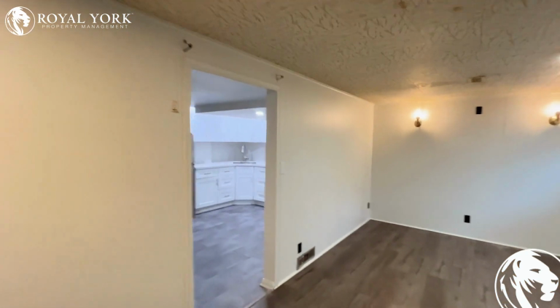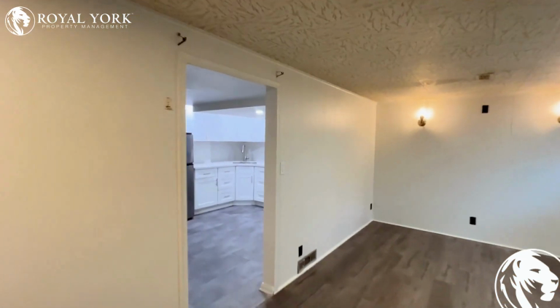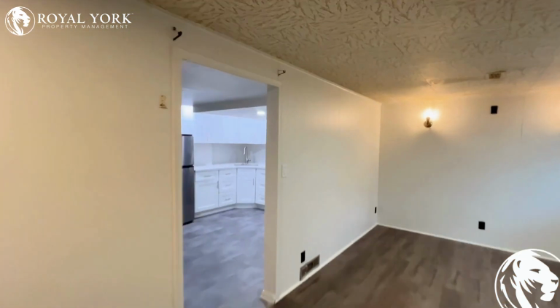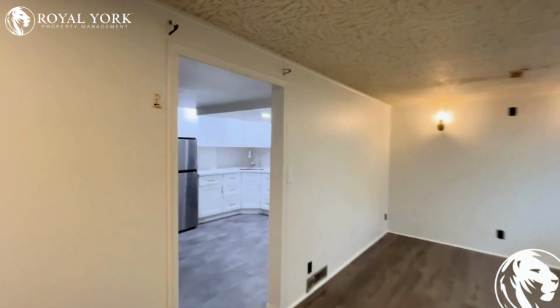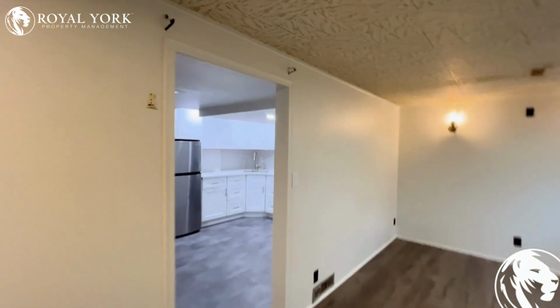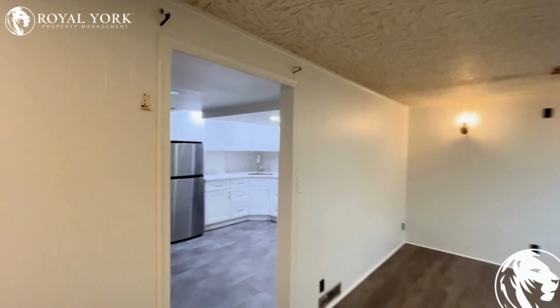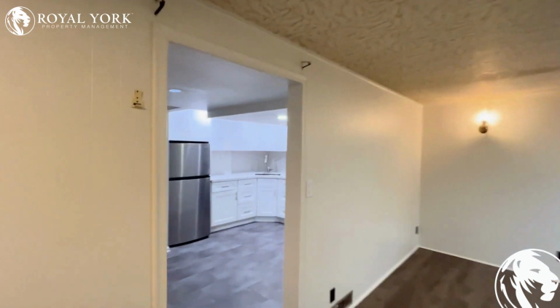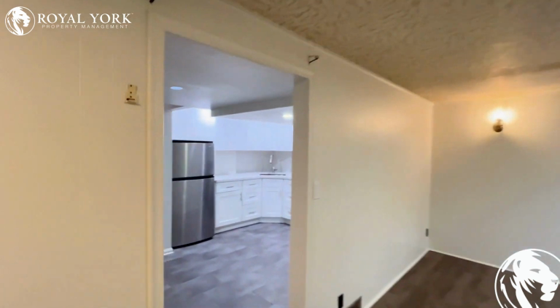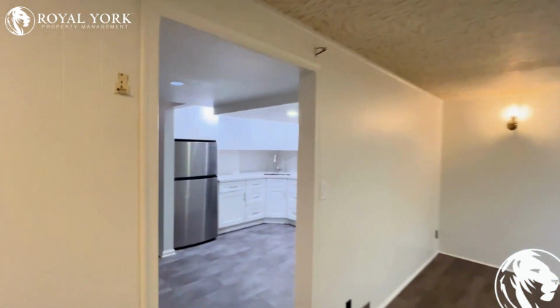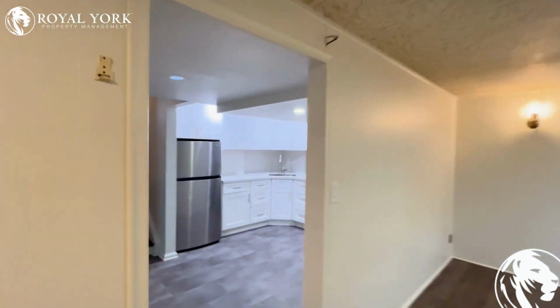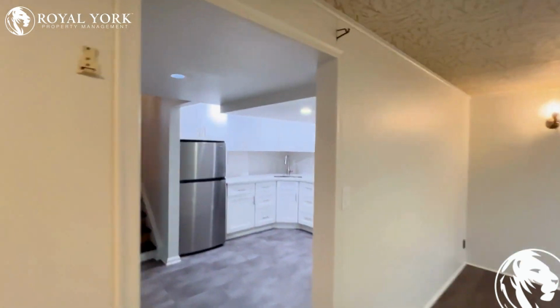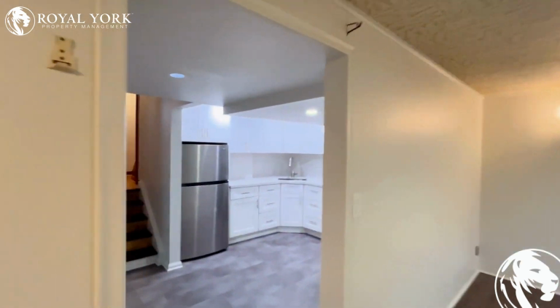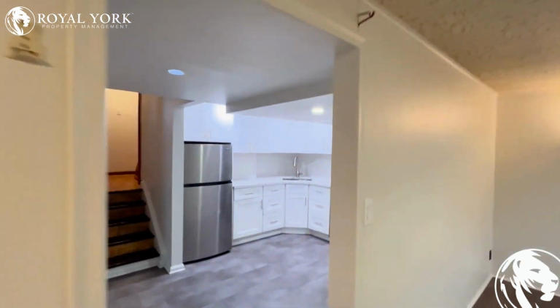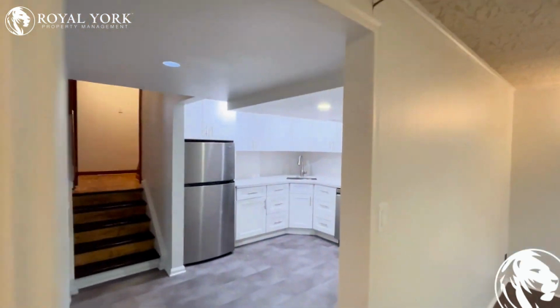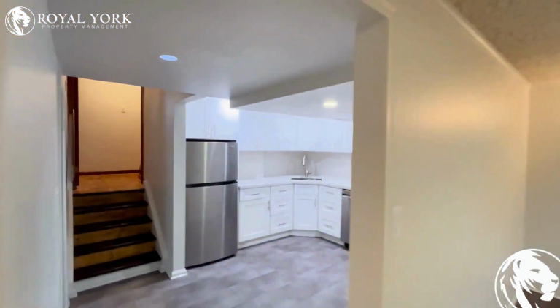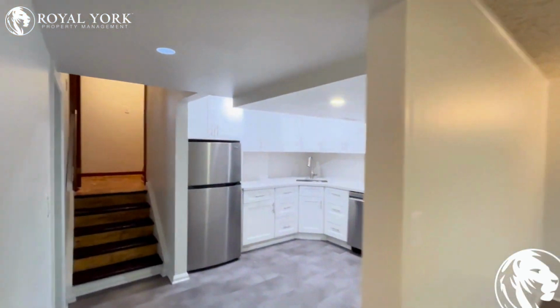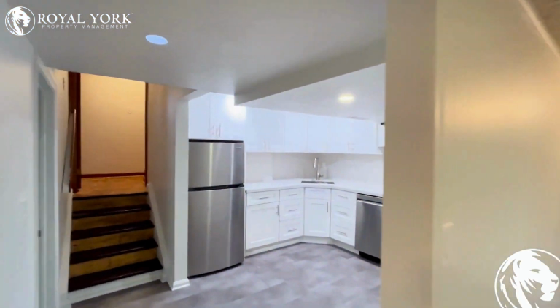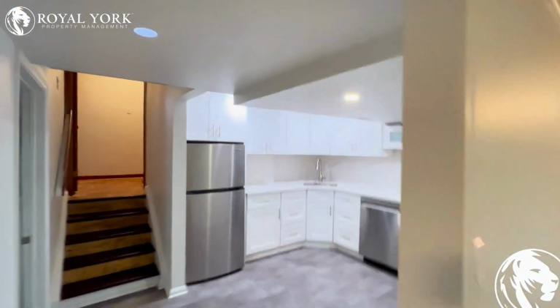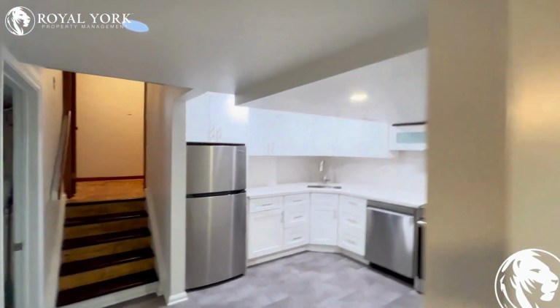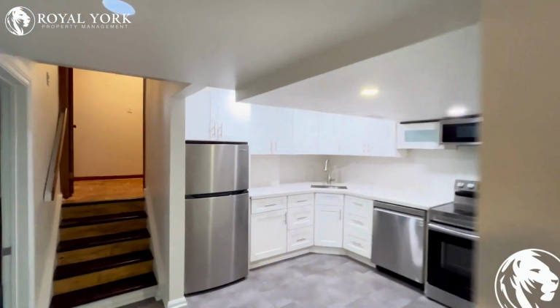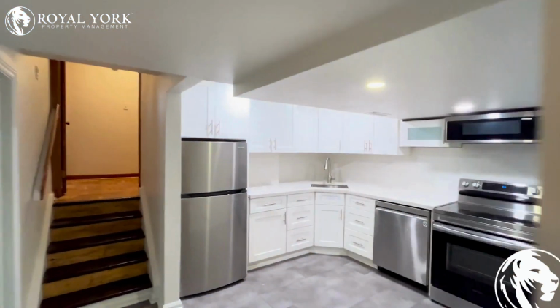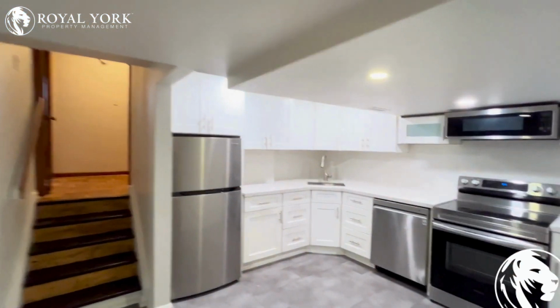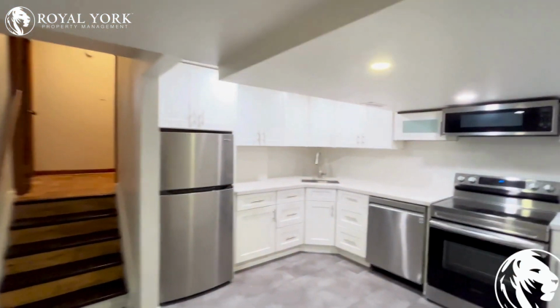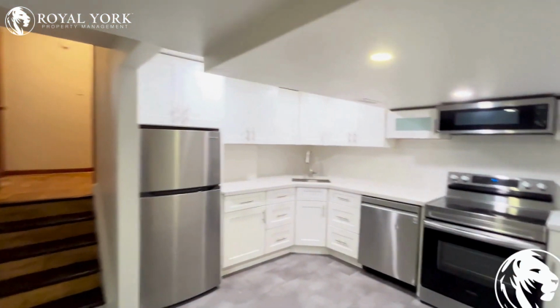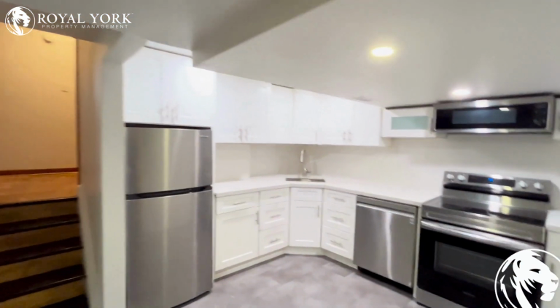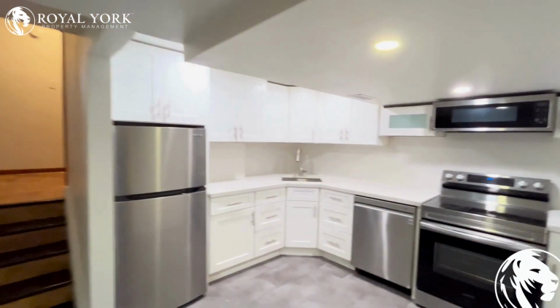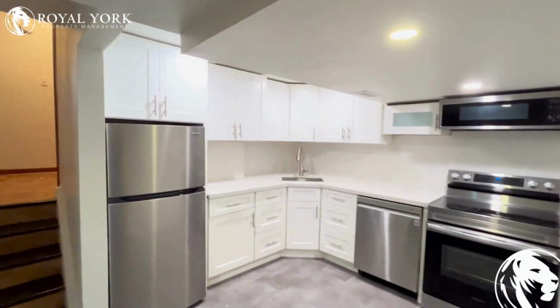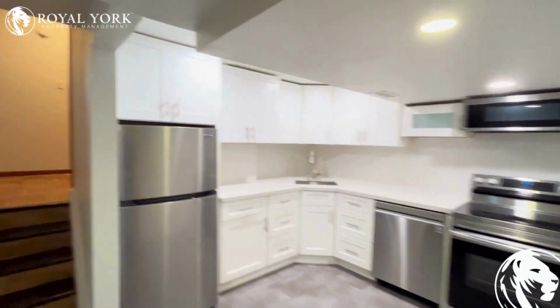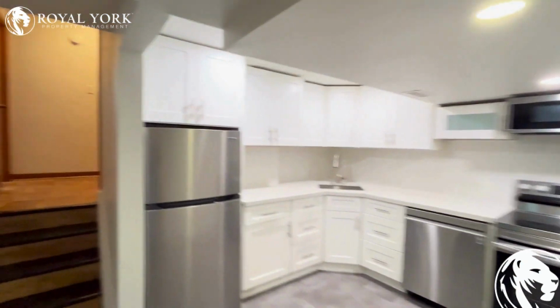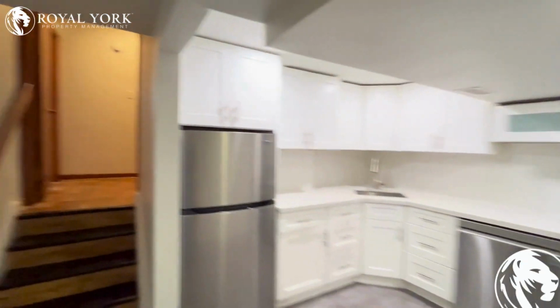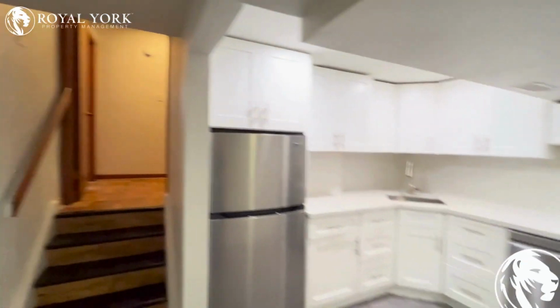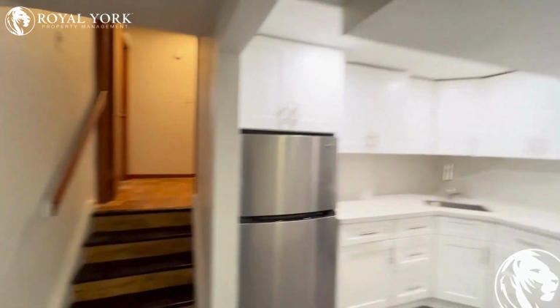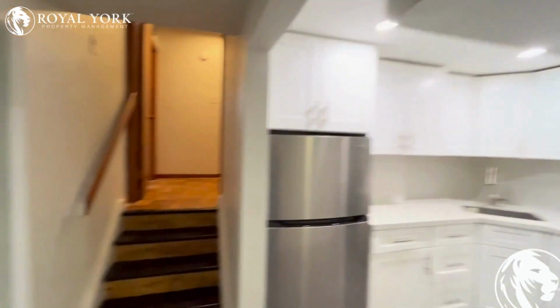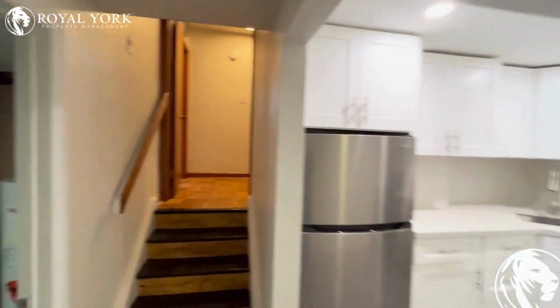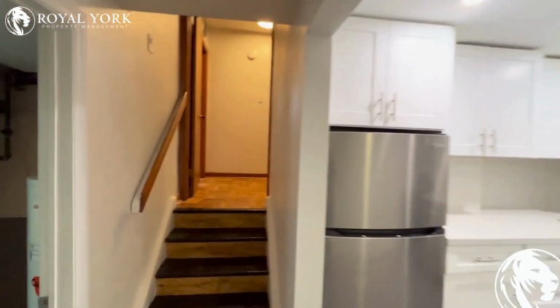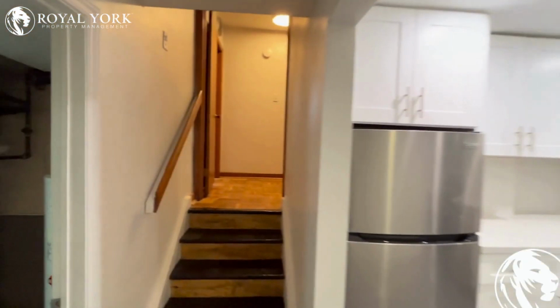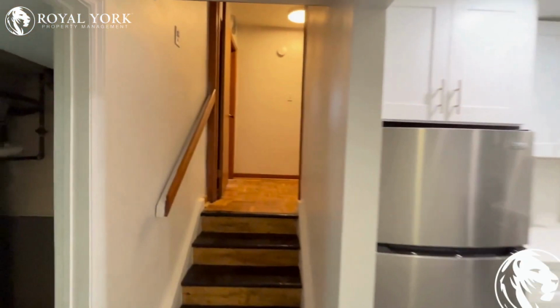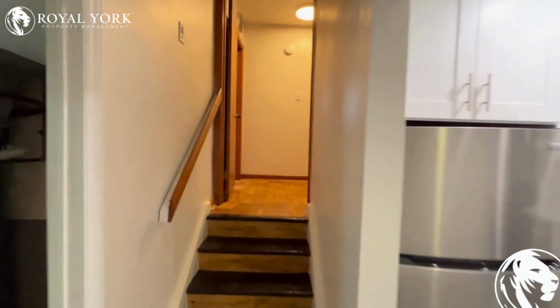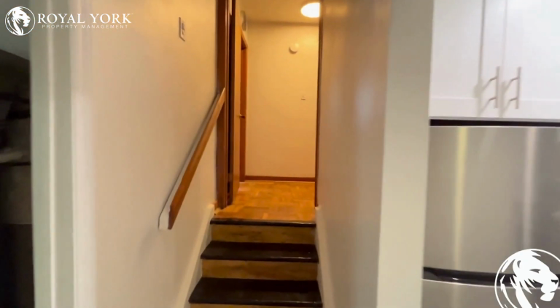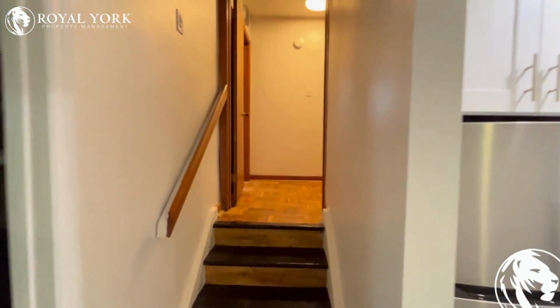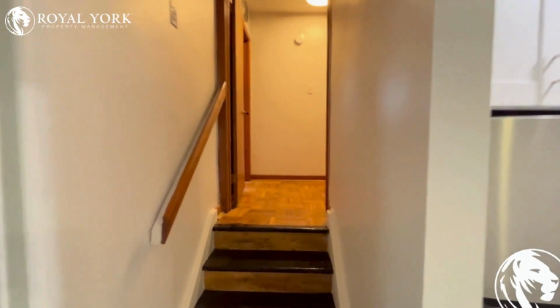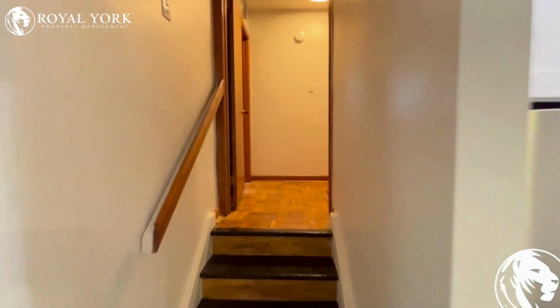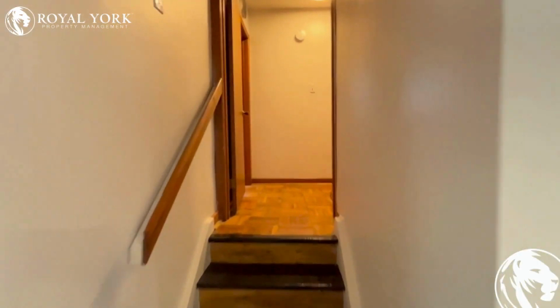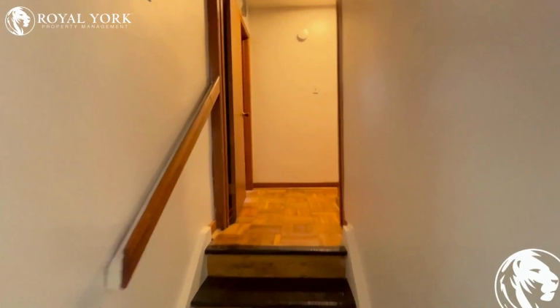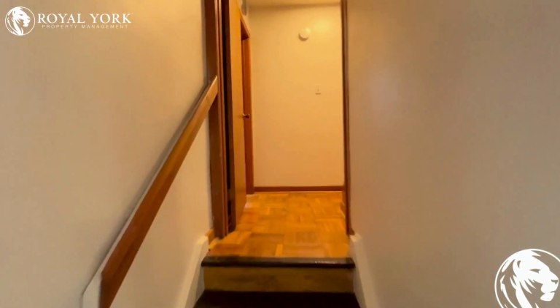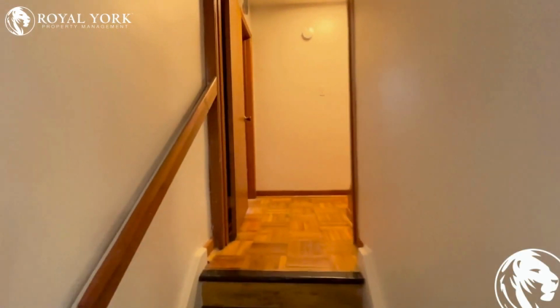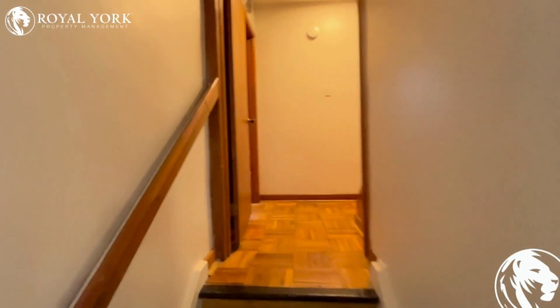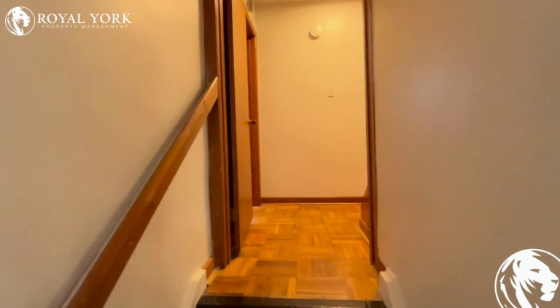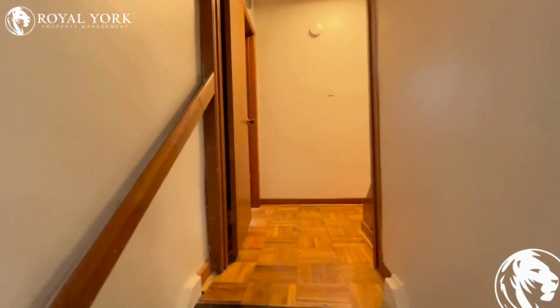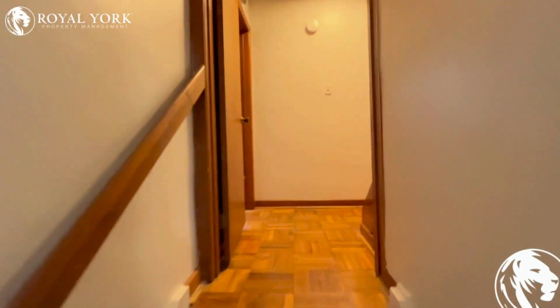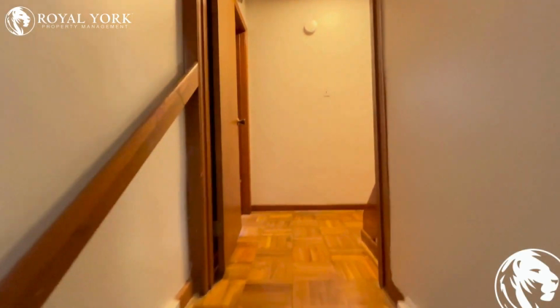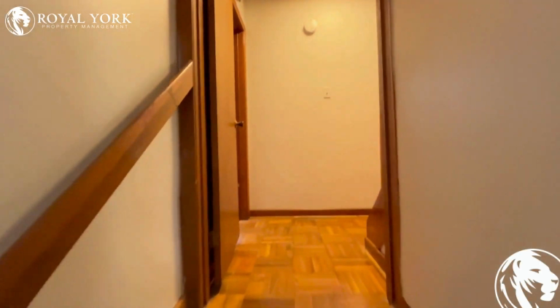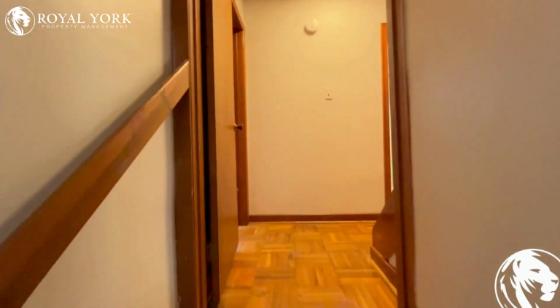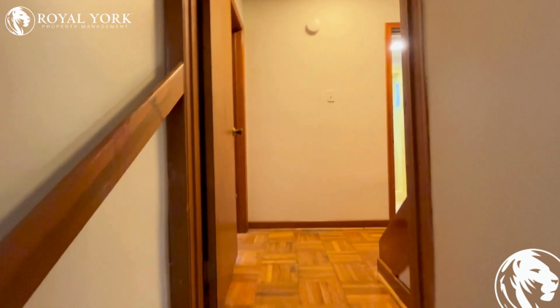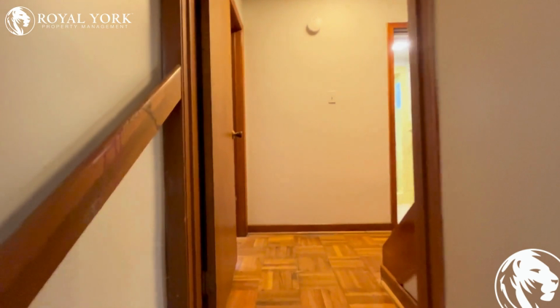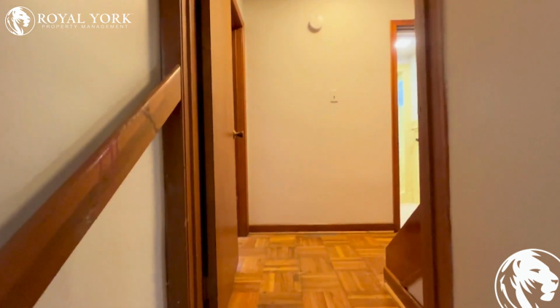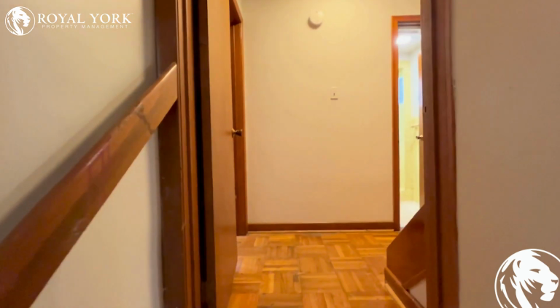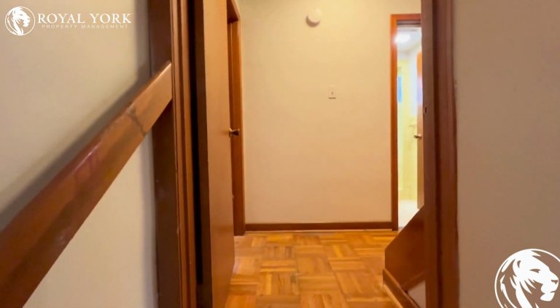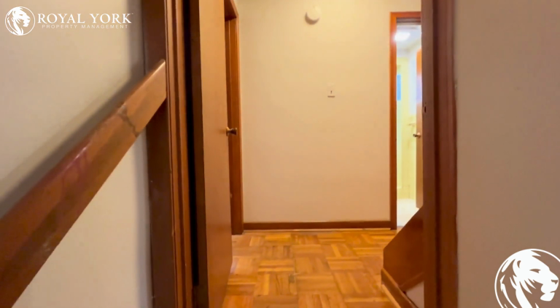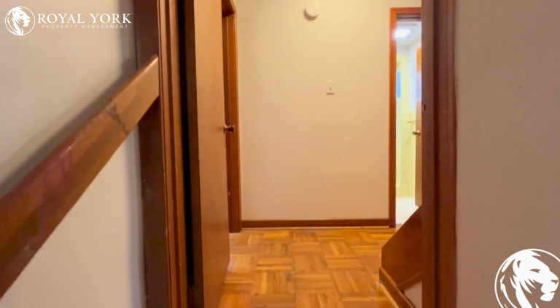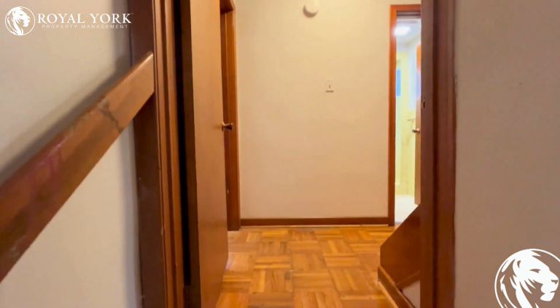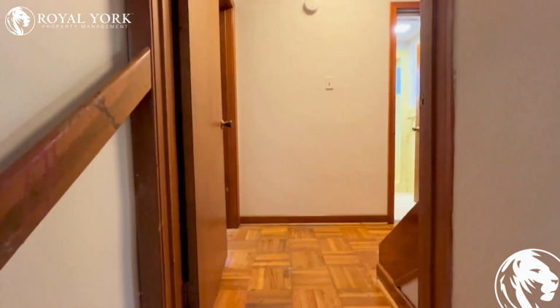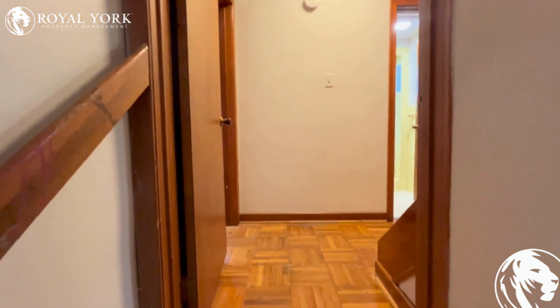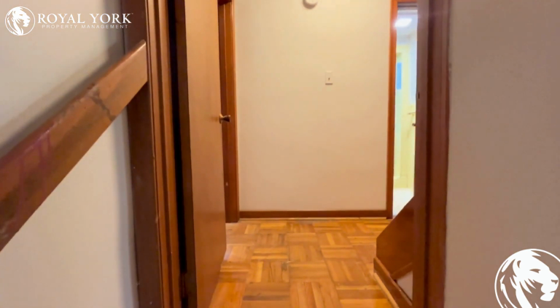If you are interested to lease this property, please call Rollyock Property Management 24/7 to book your showings. Thank you.